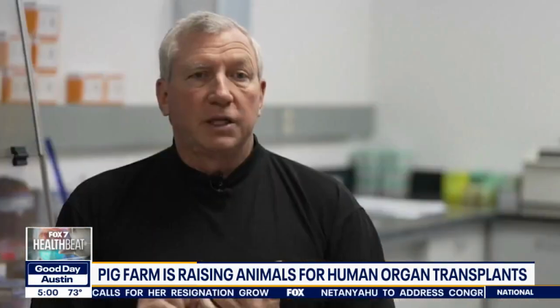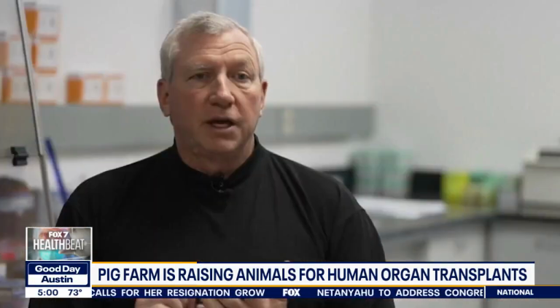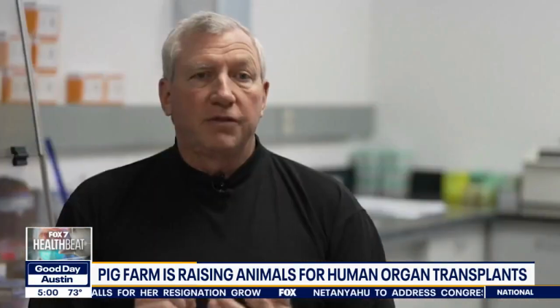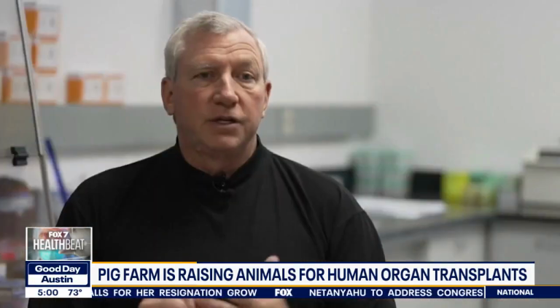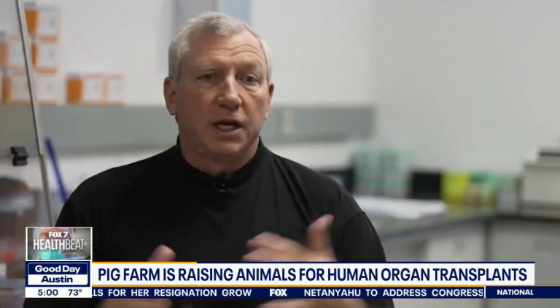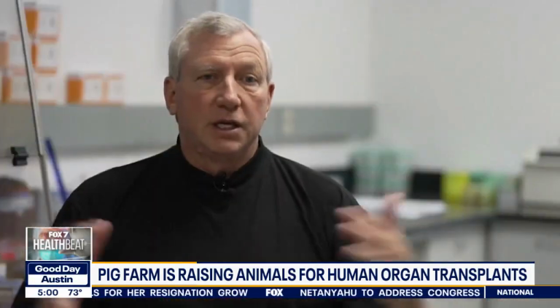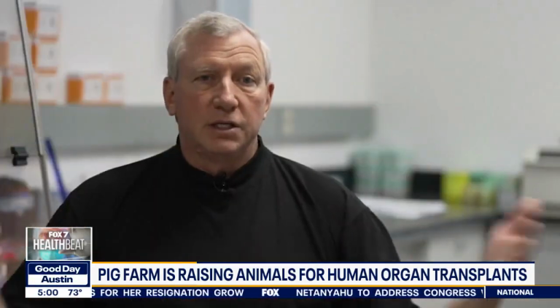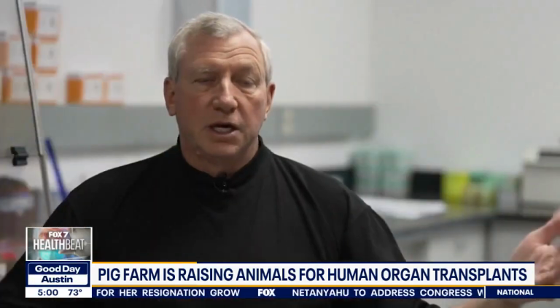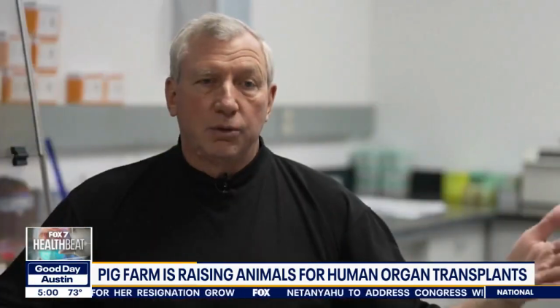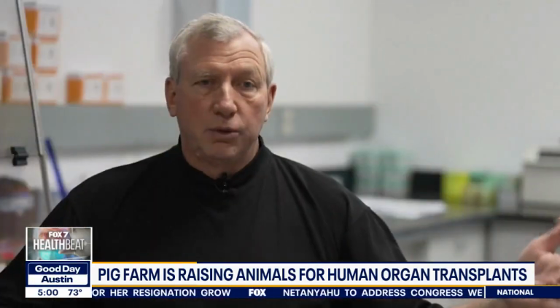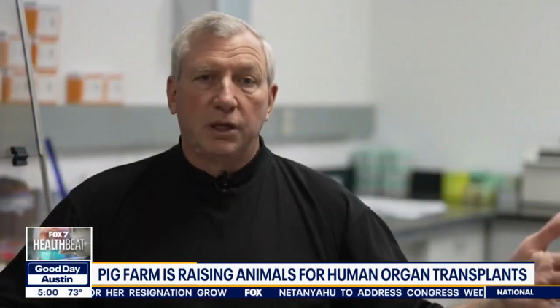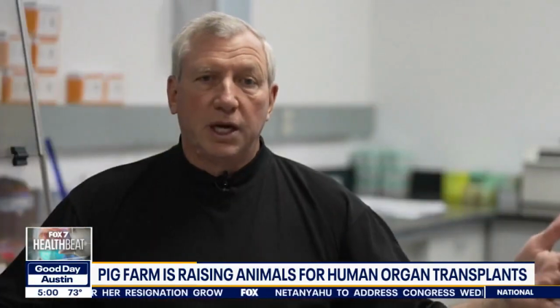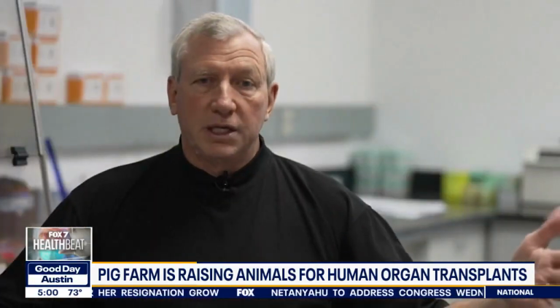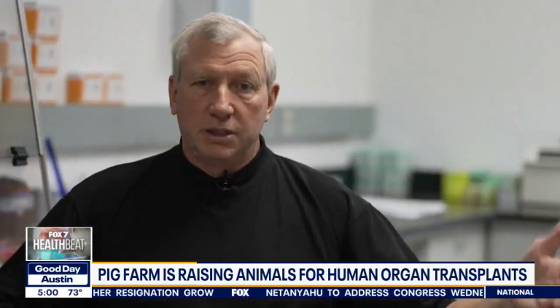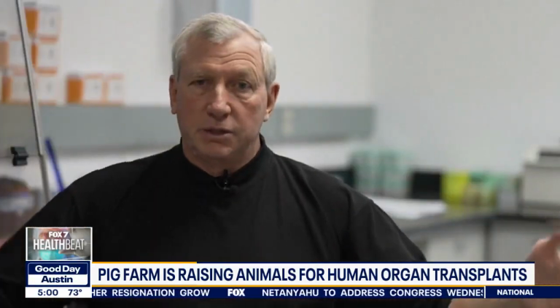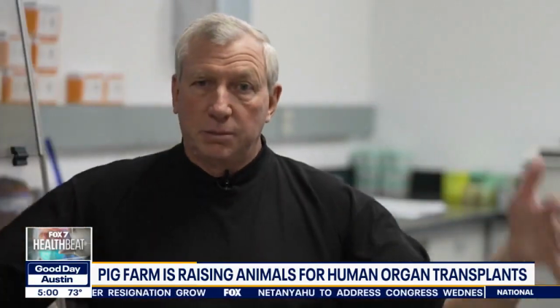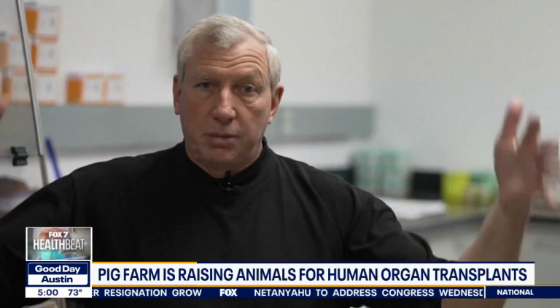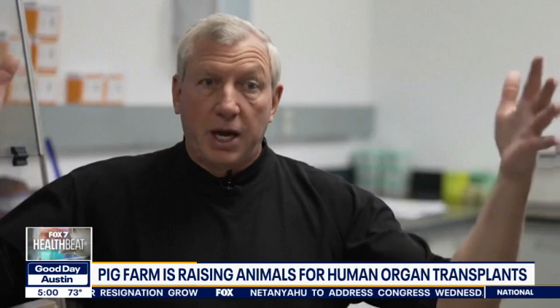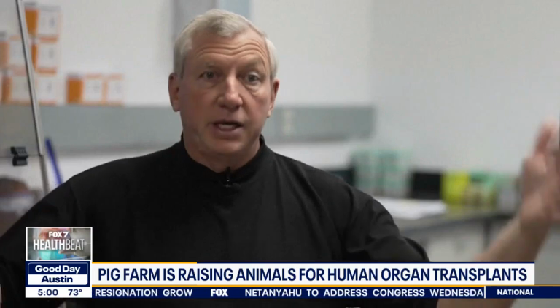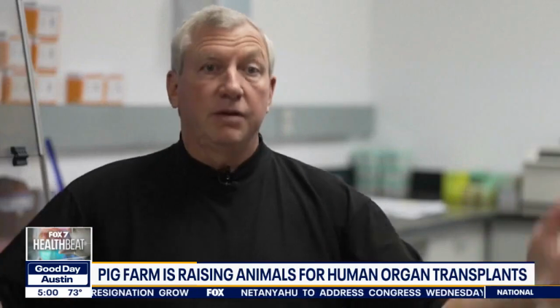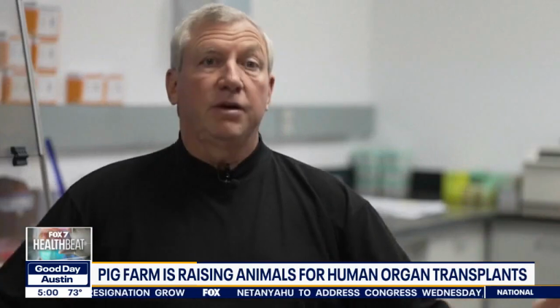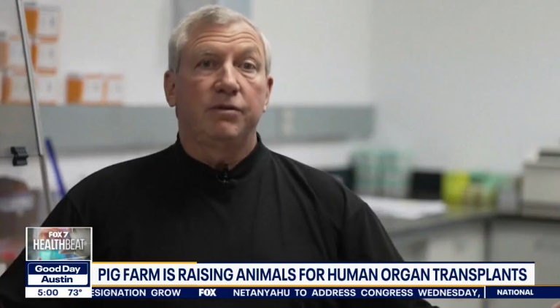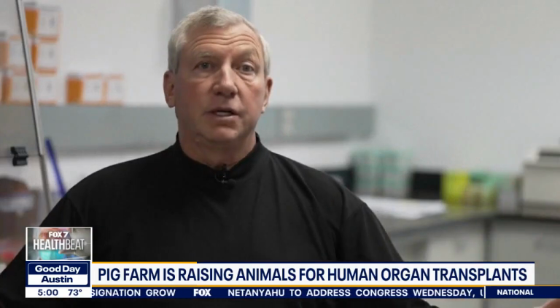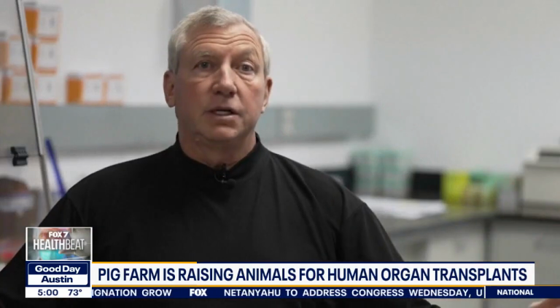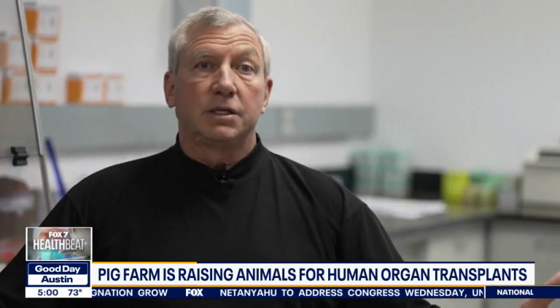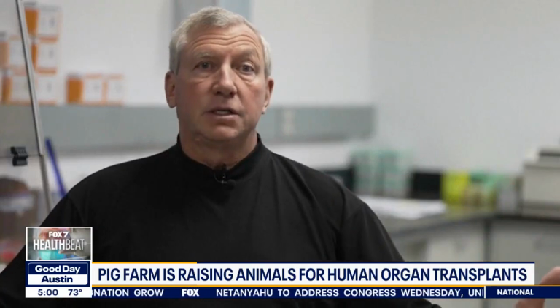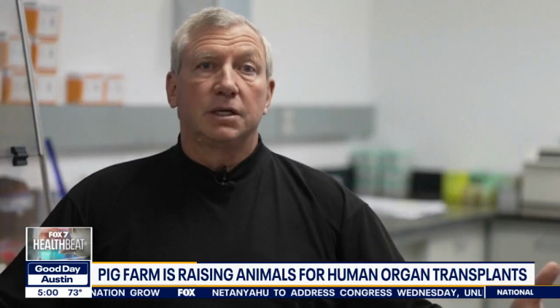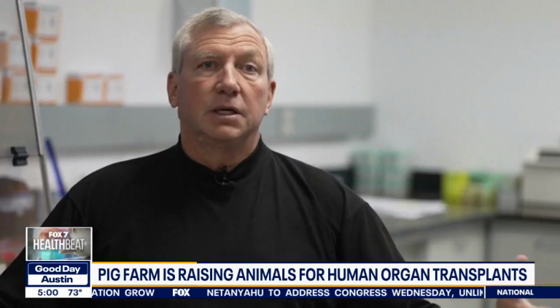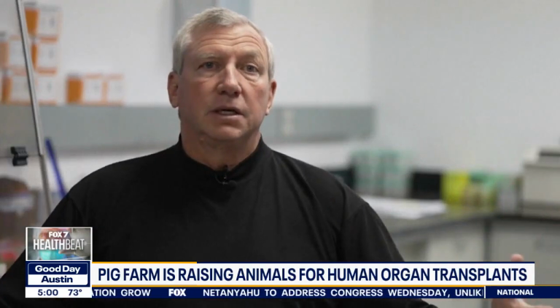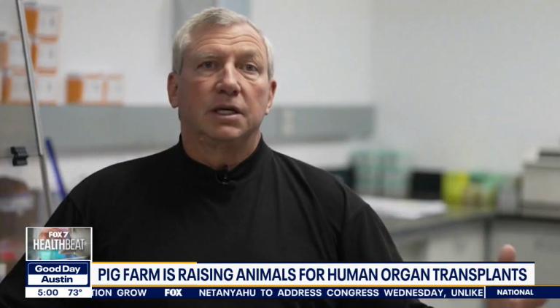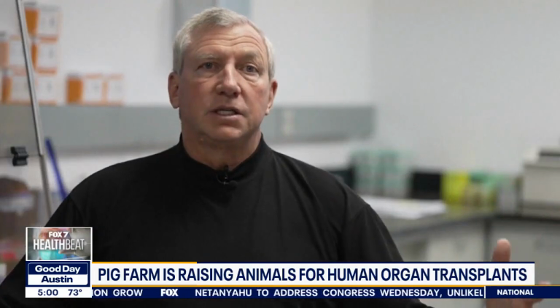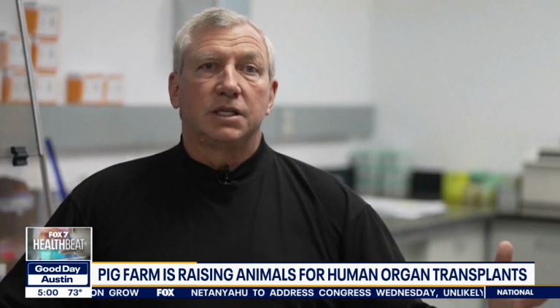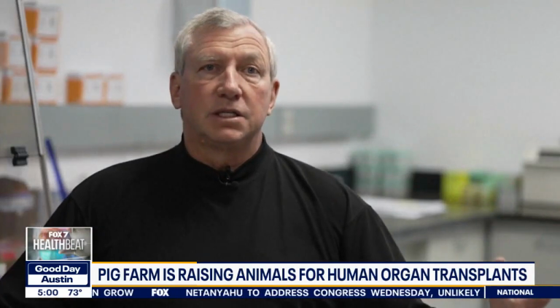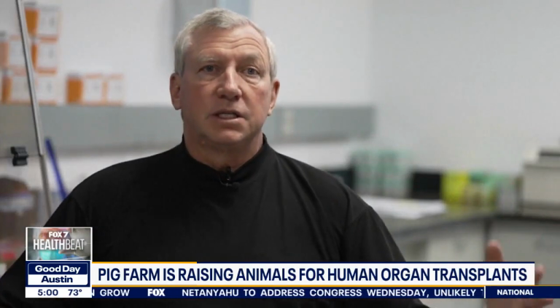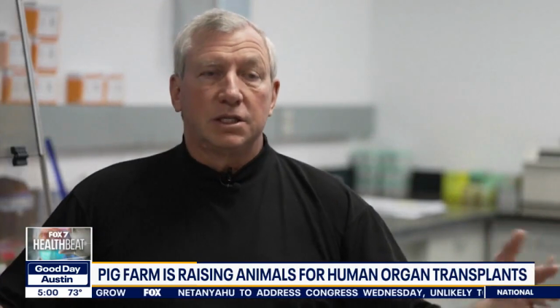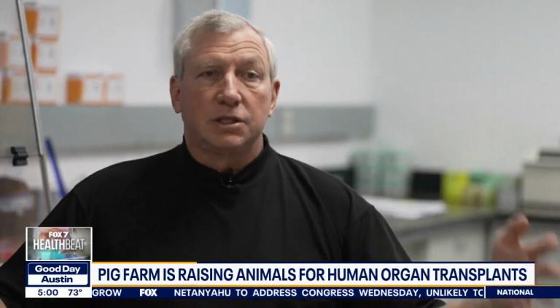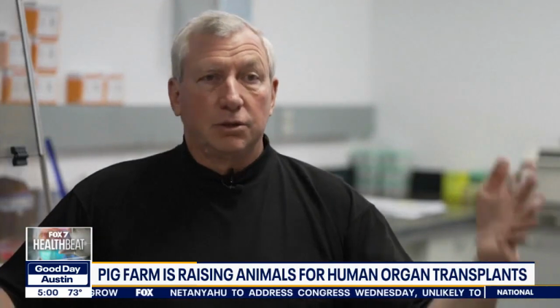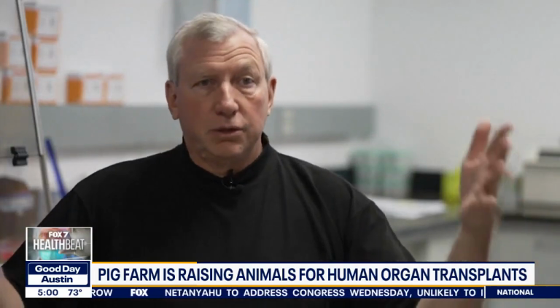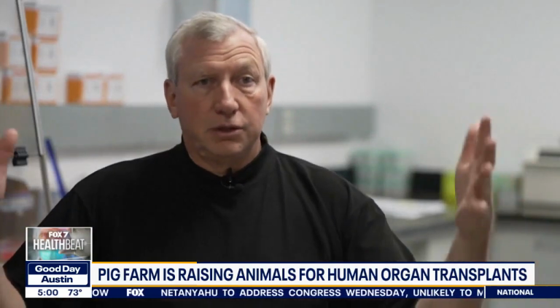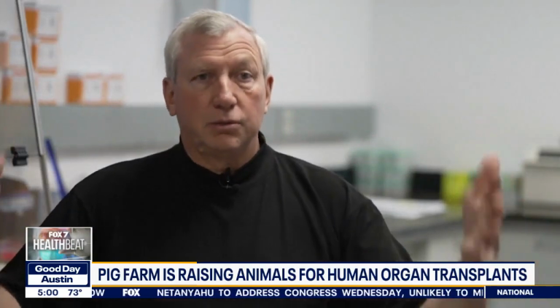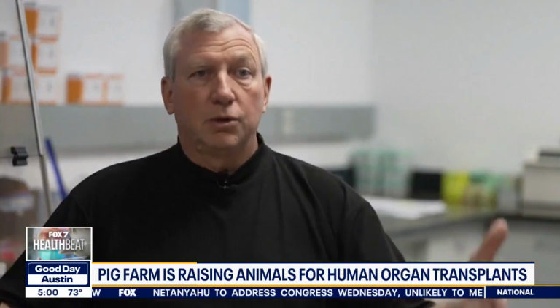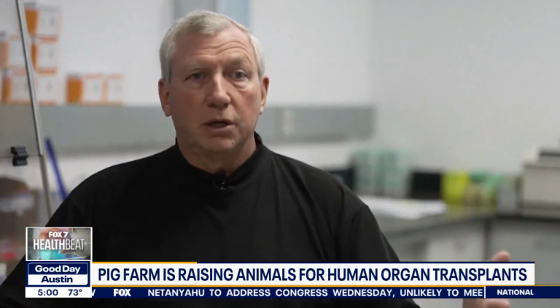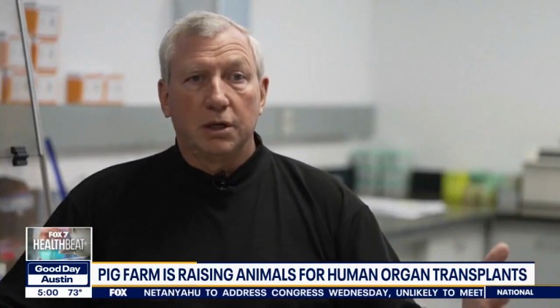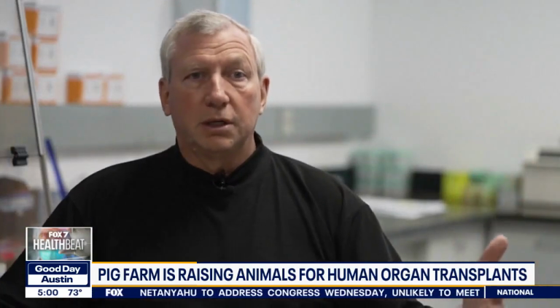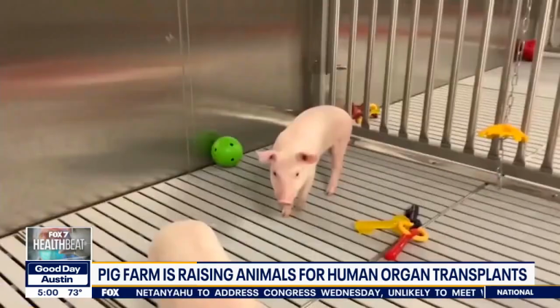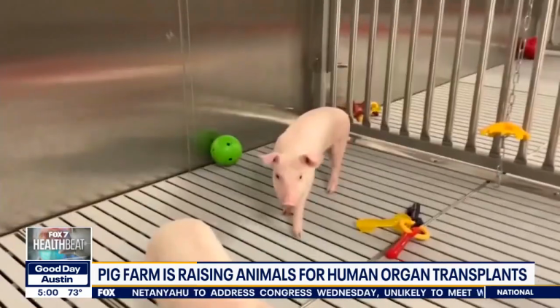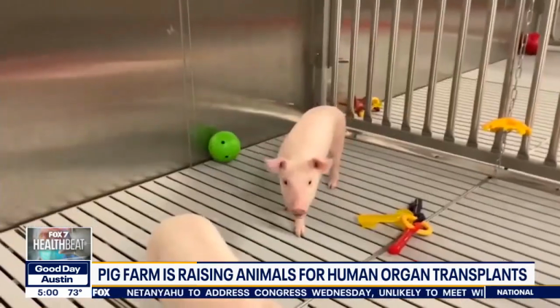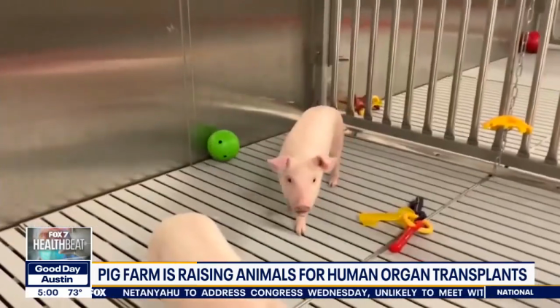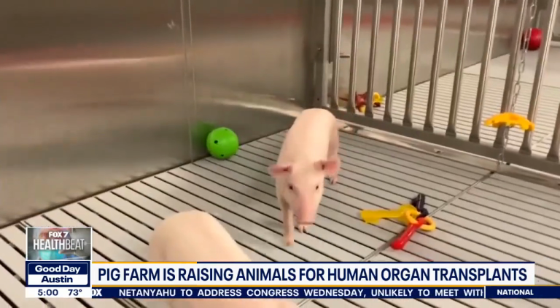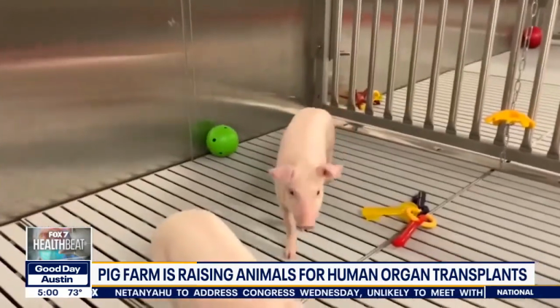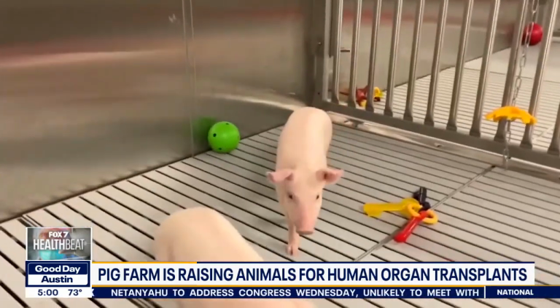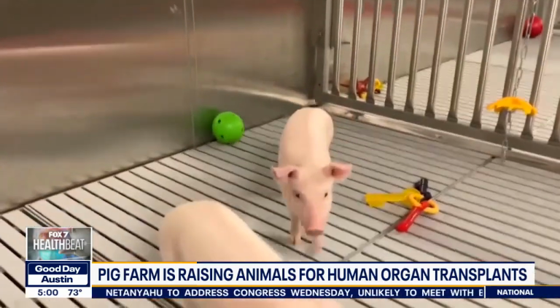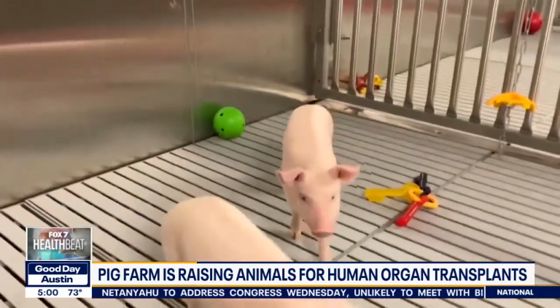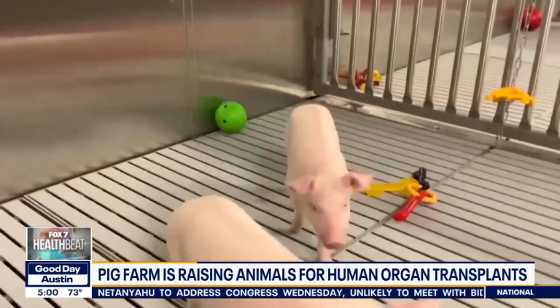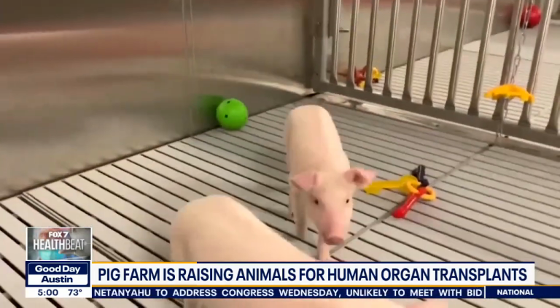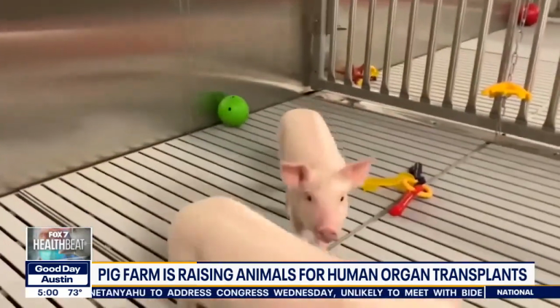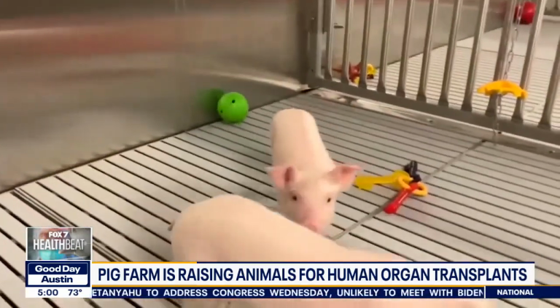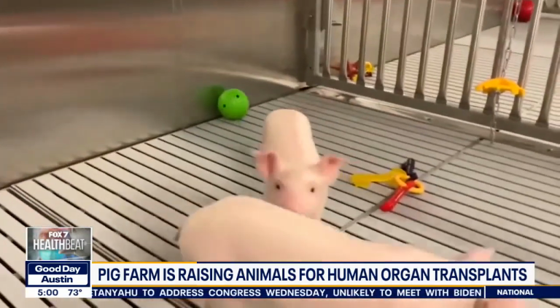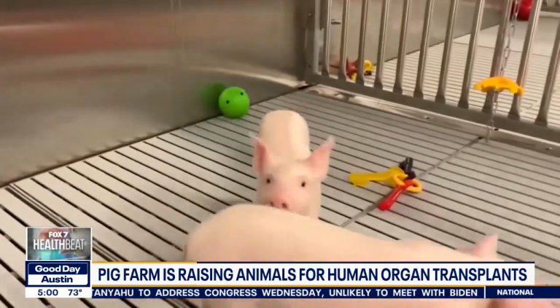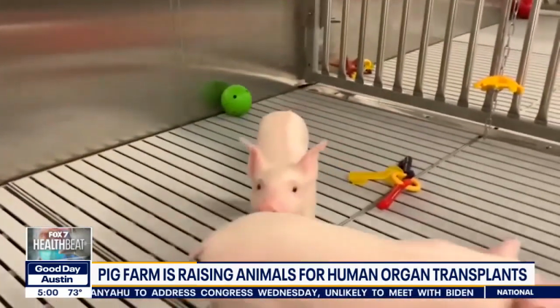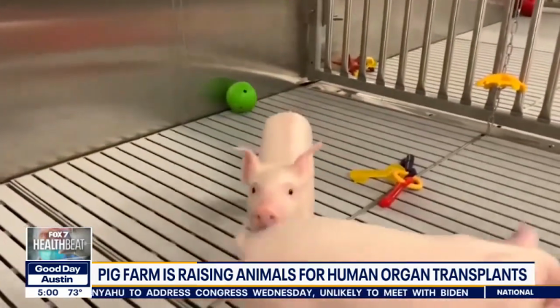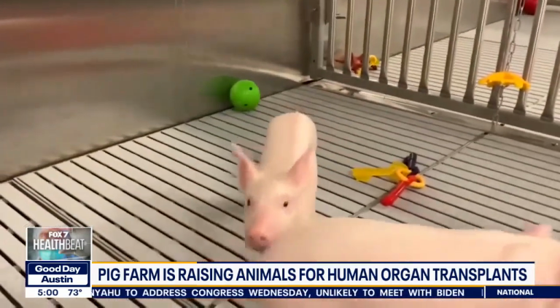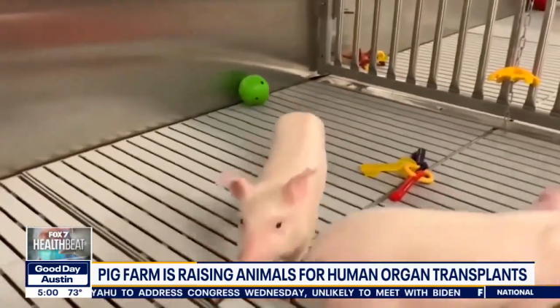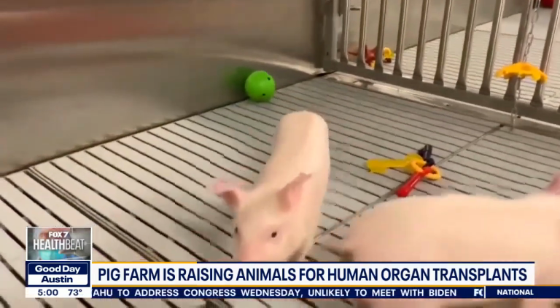The FDA is now realizing there's a body of evidence that says this is going to work. Deborah Valentine, Fox News.